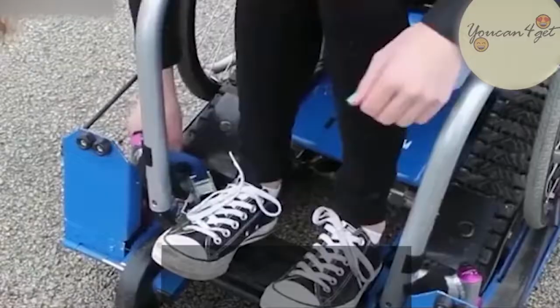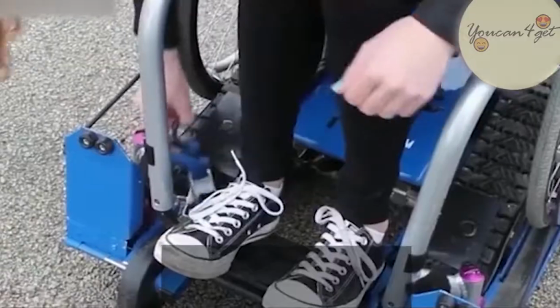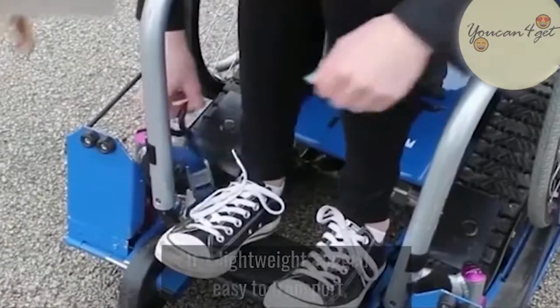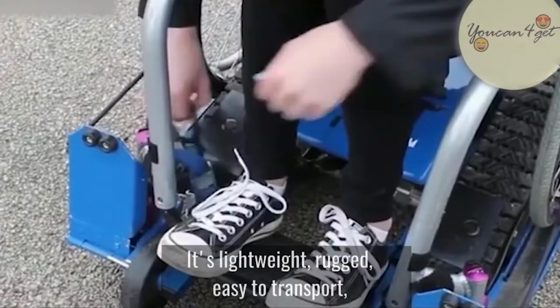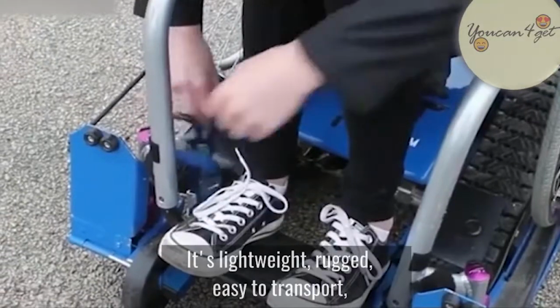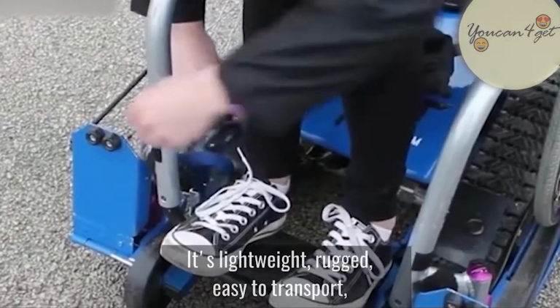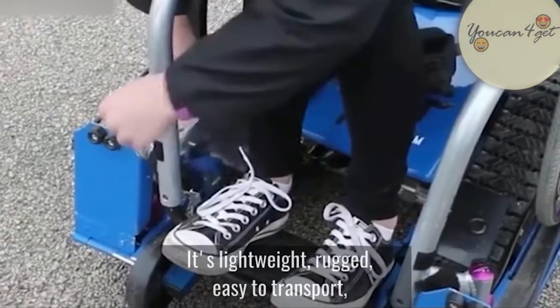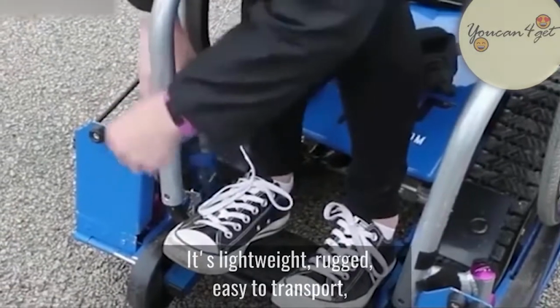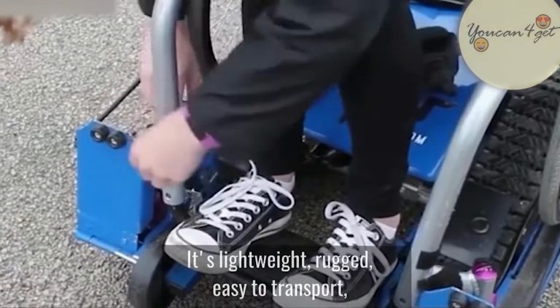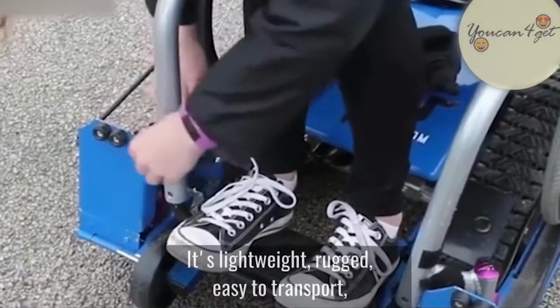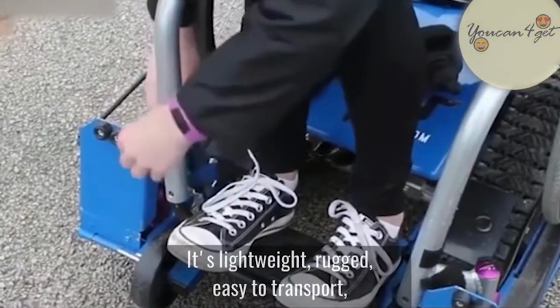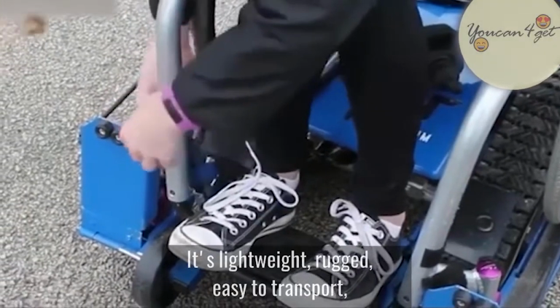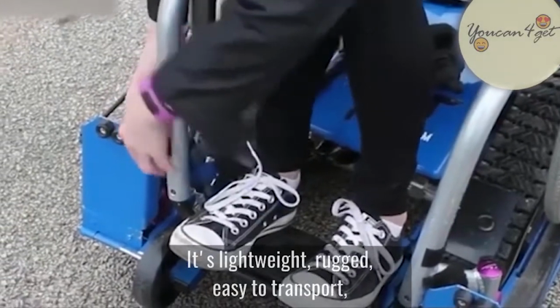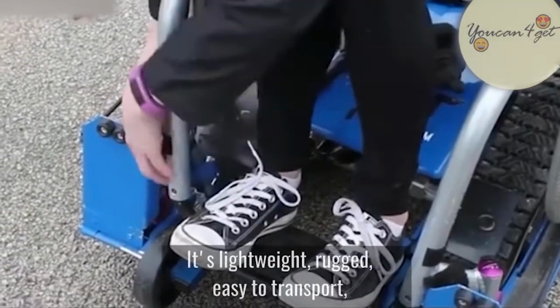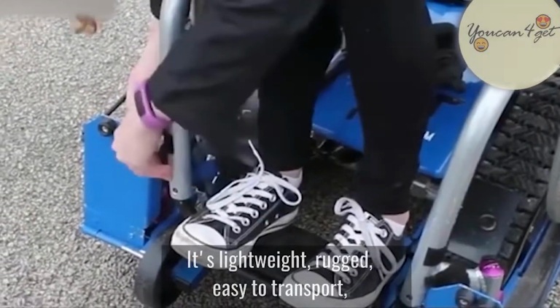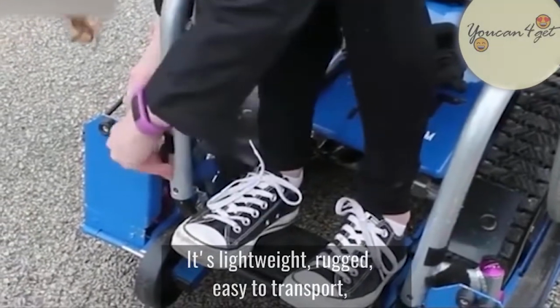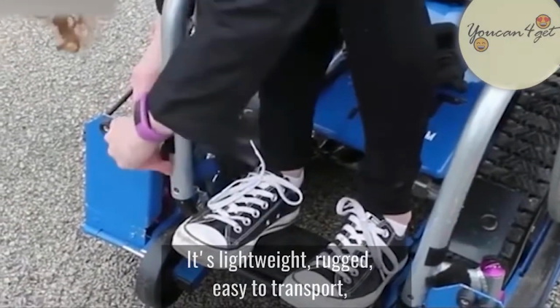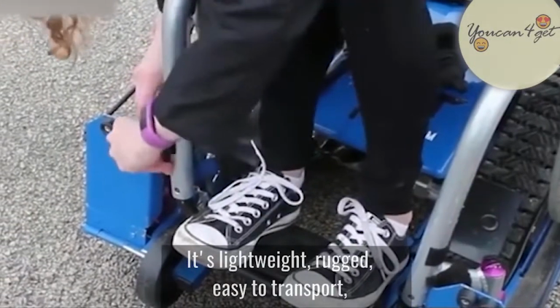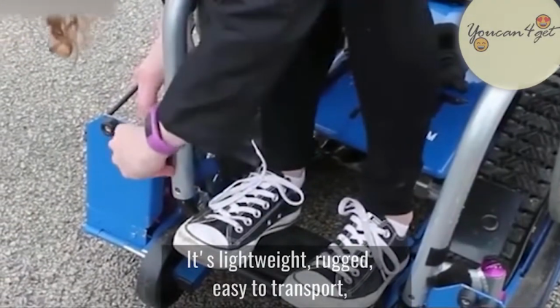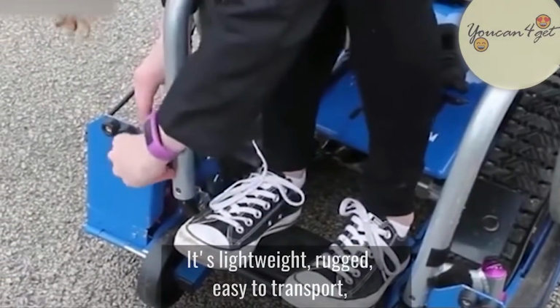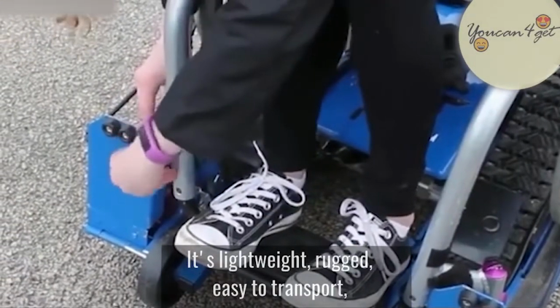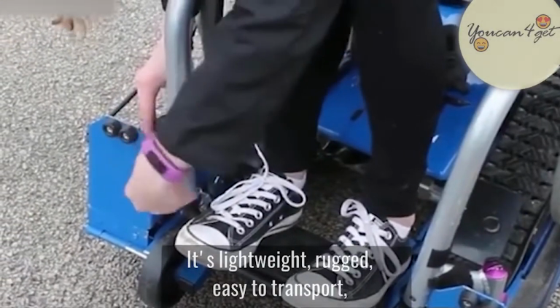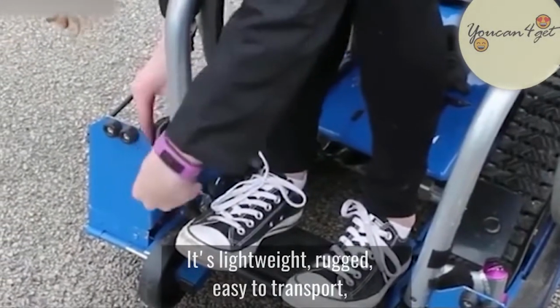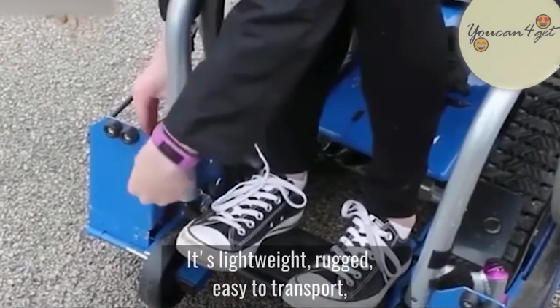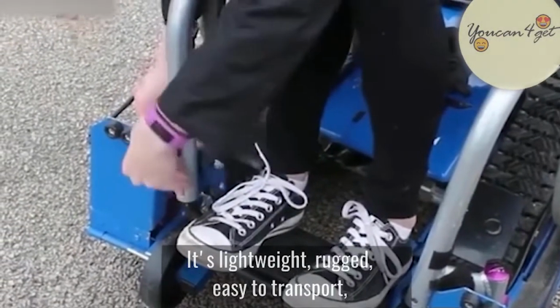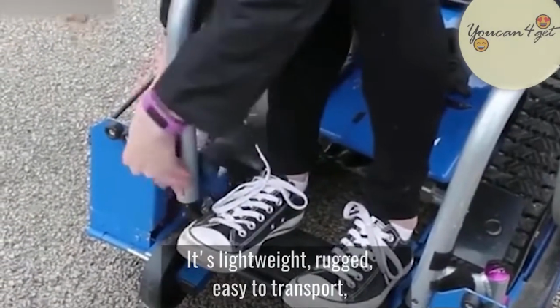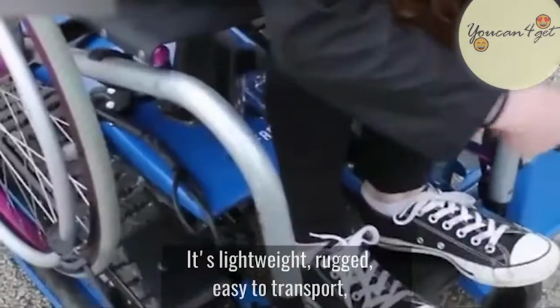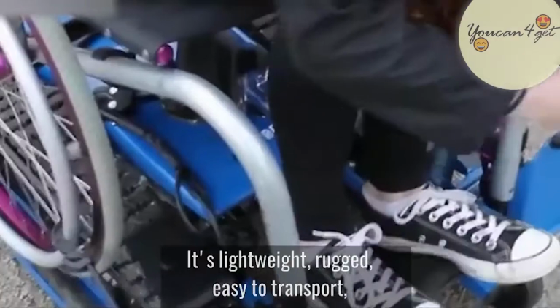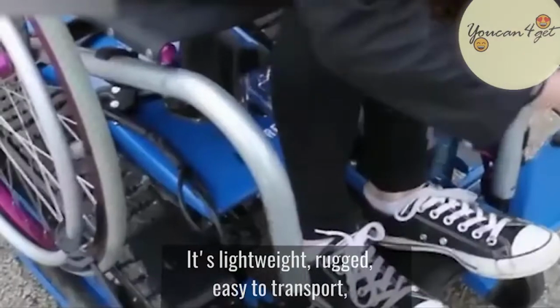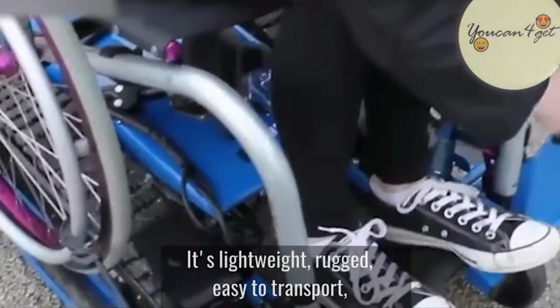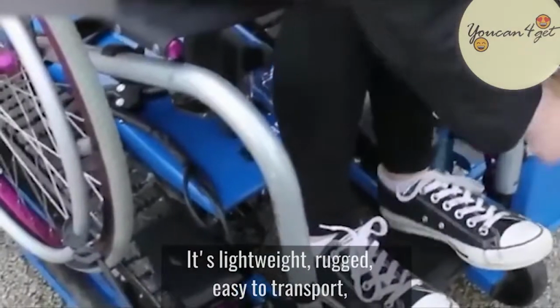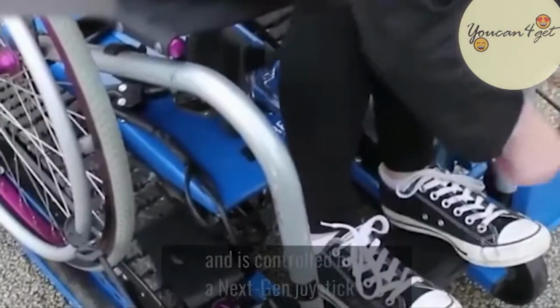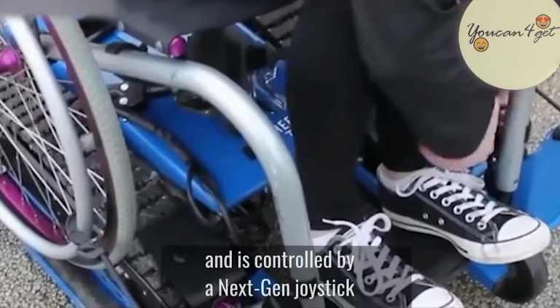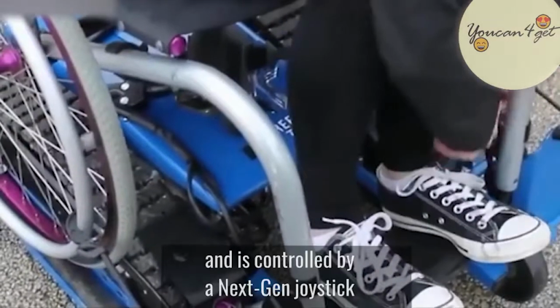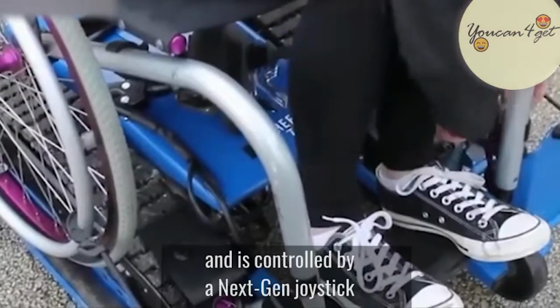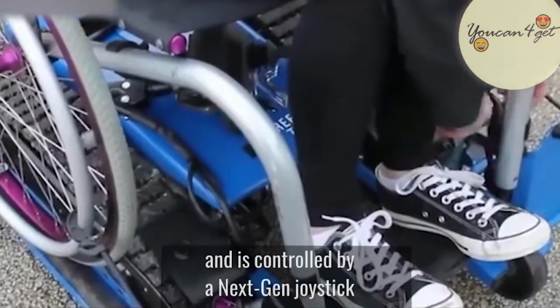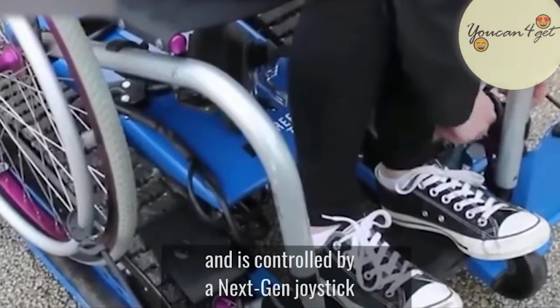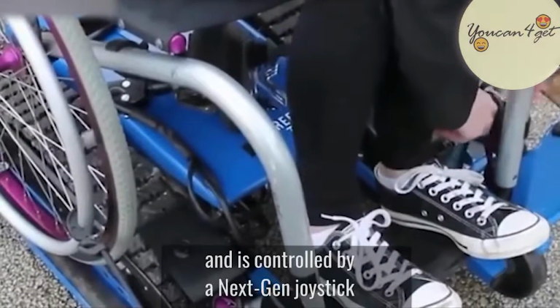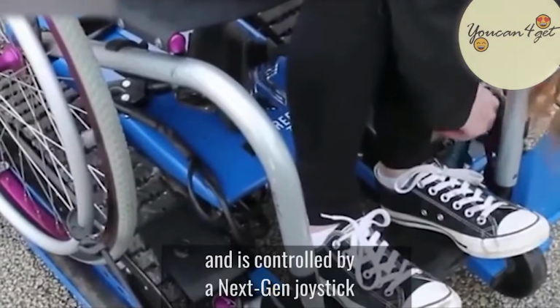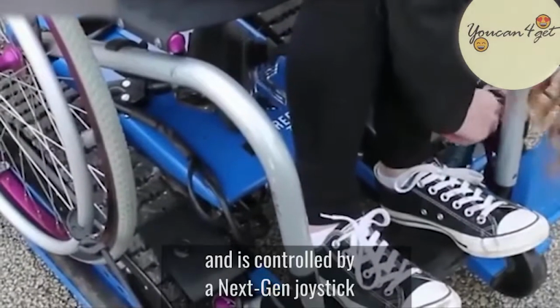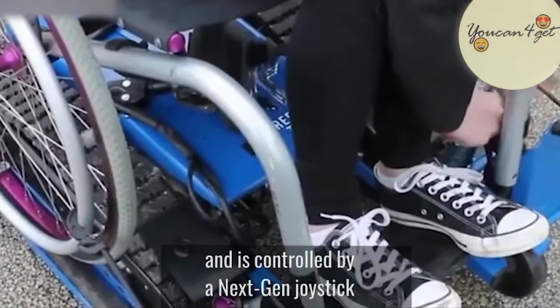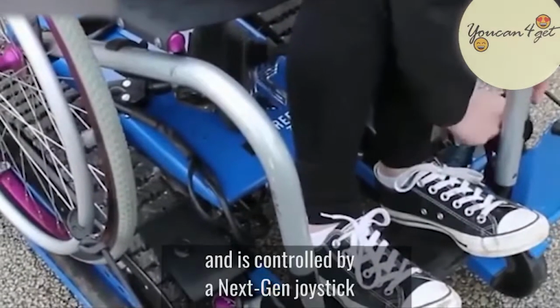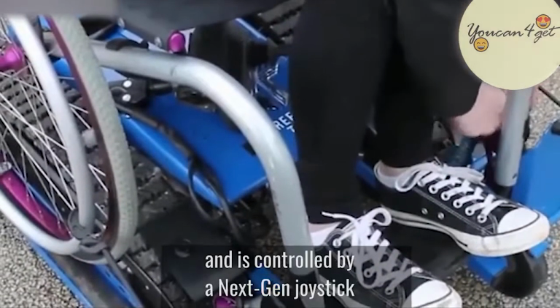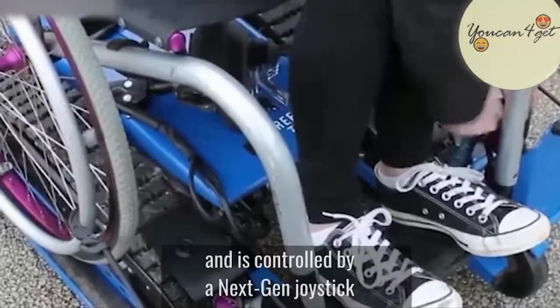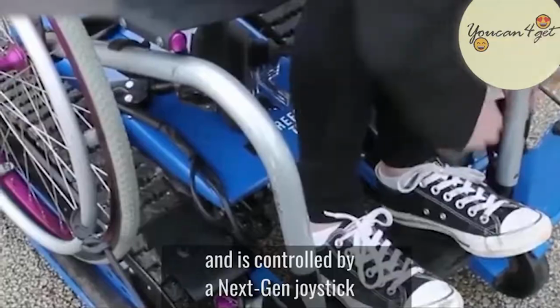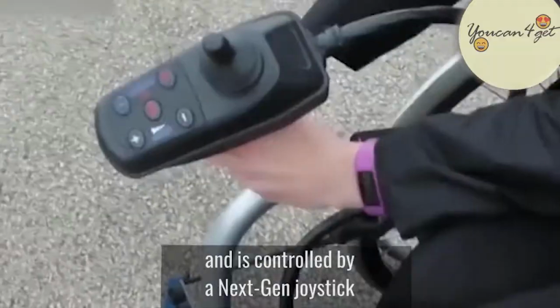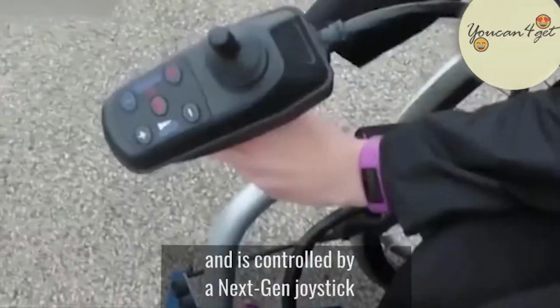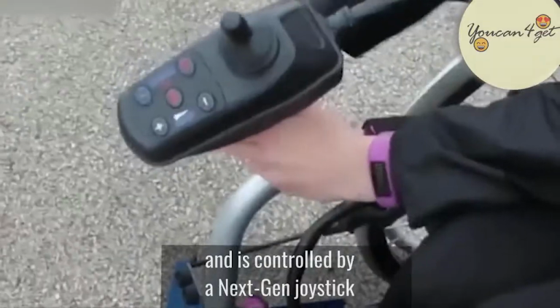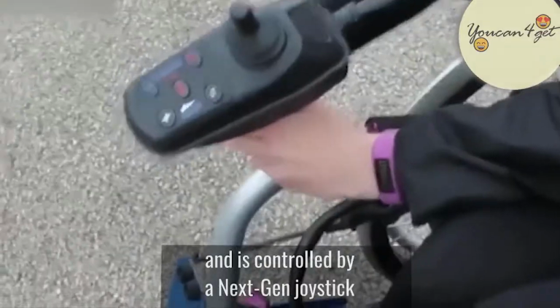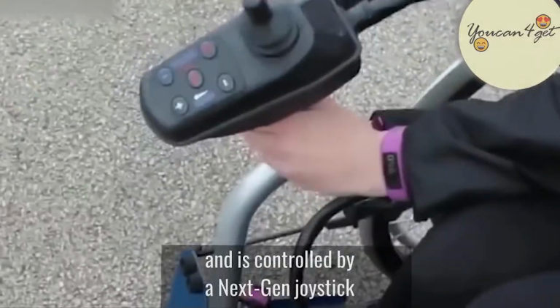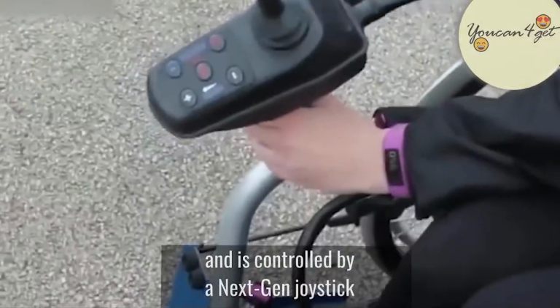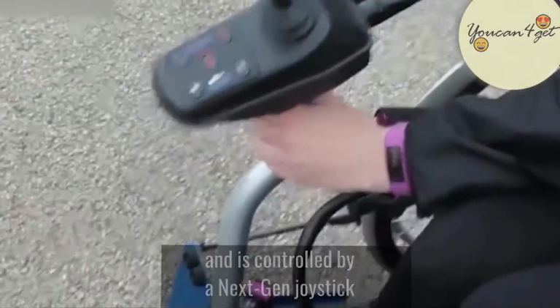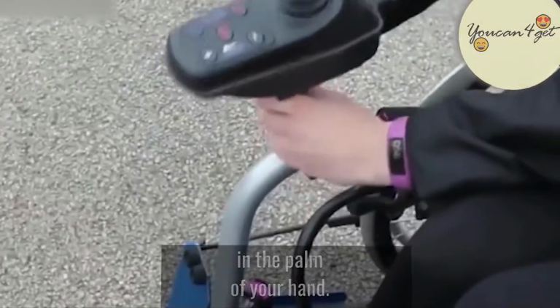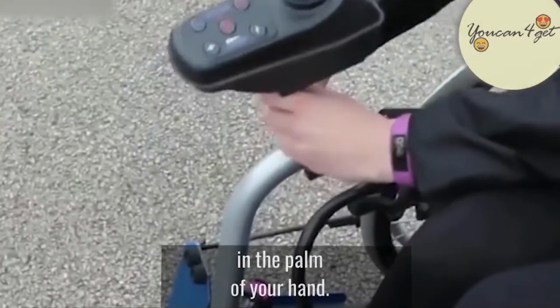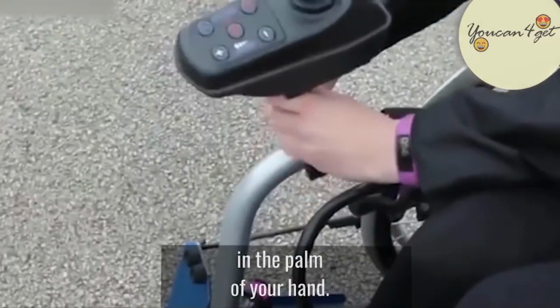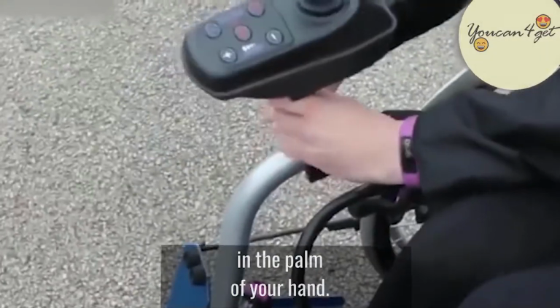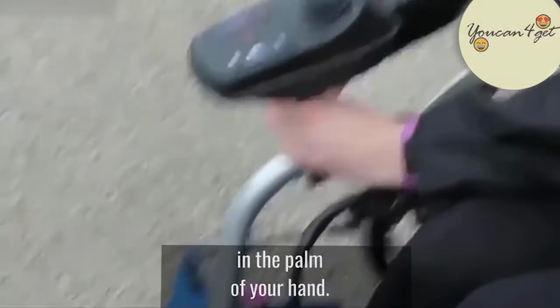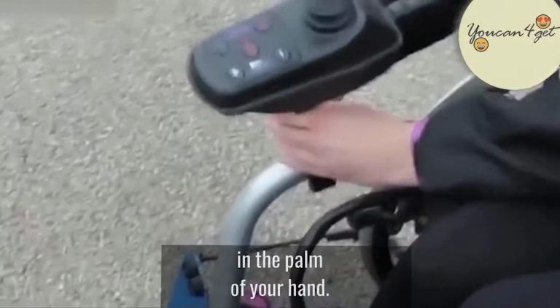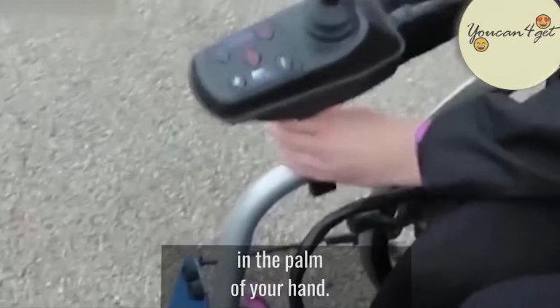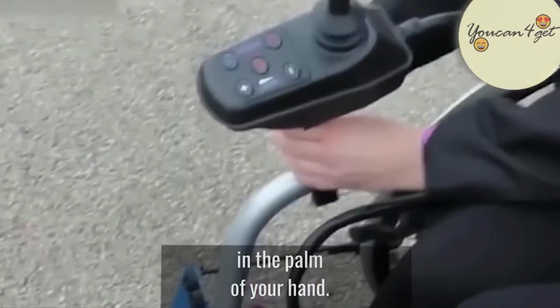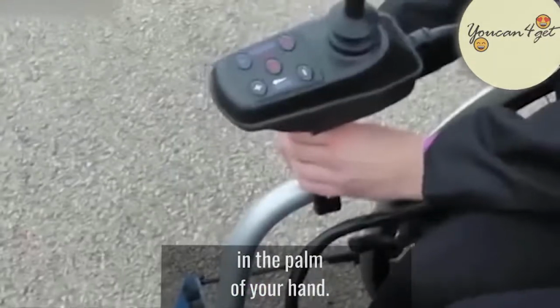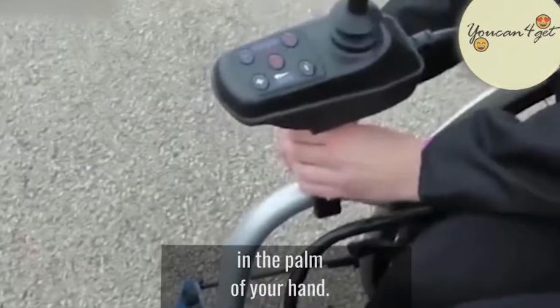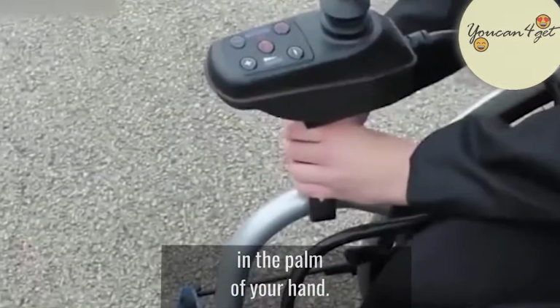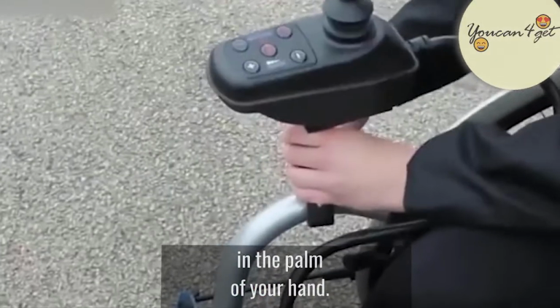It's lightweight, rugged, easy to transport, and is controlled by a next-gen joystick in the palm of your hand.